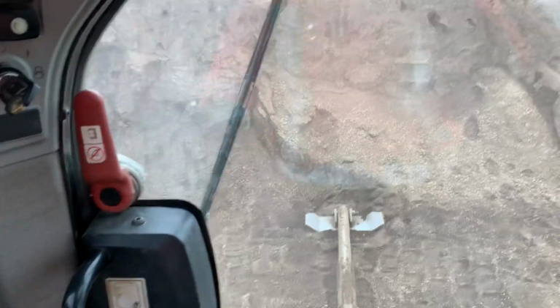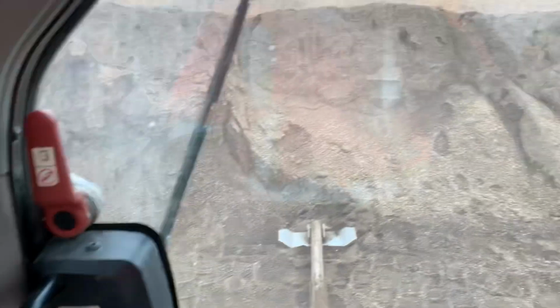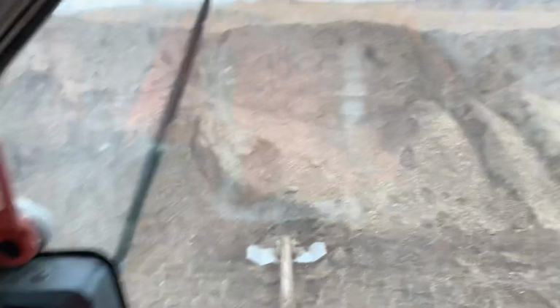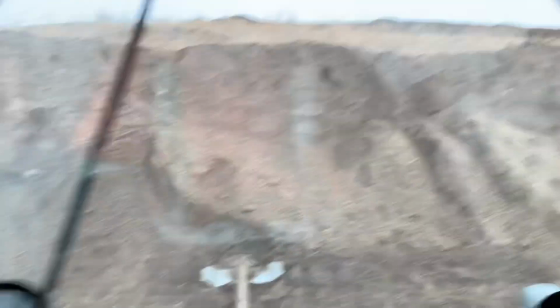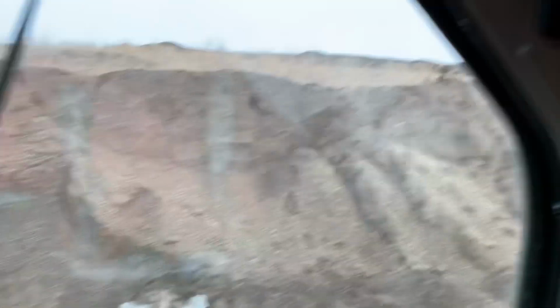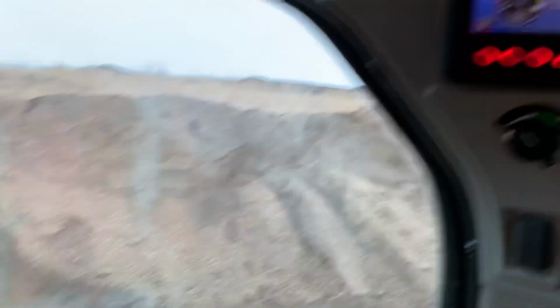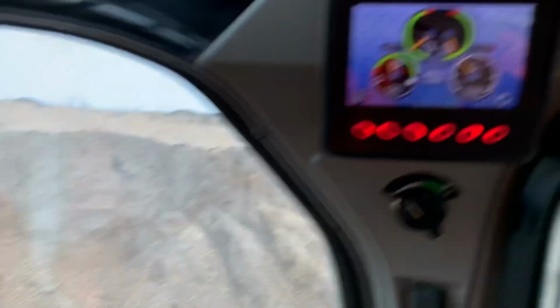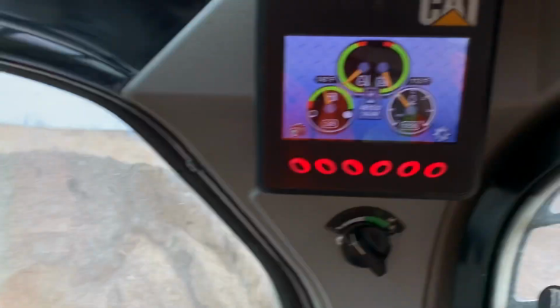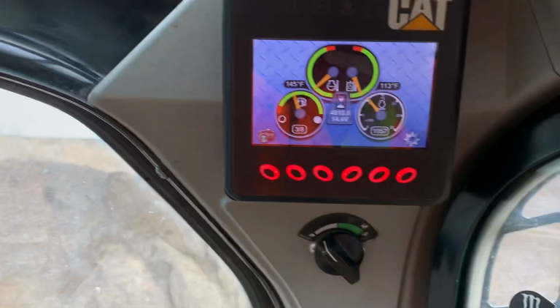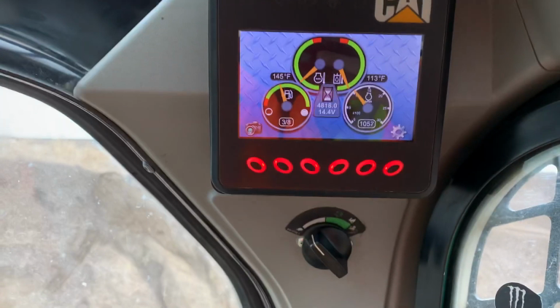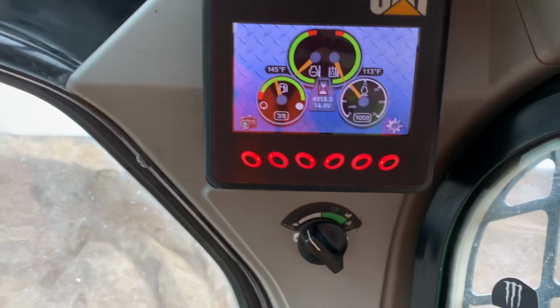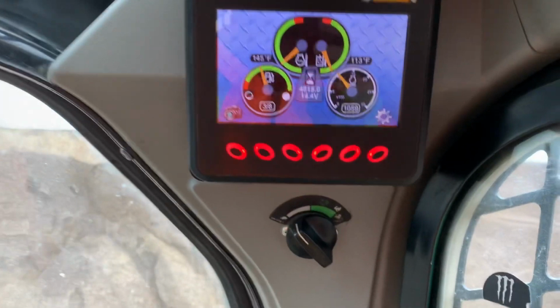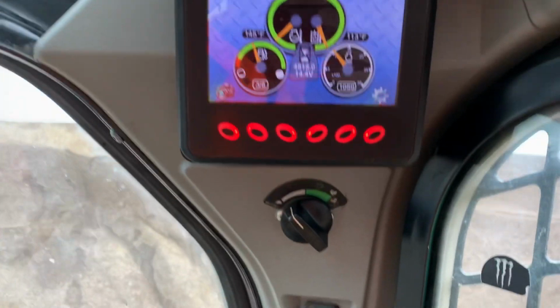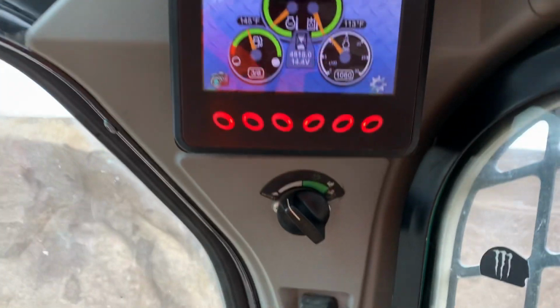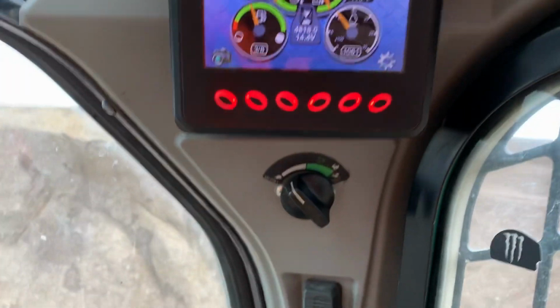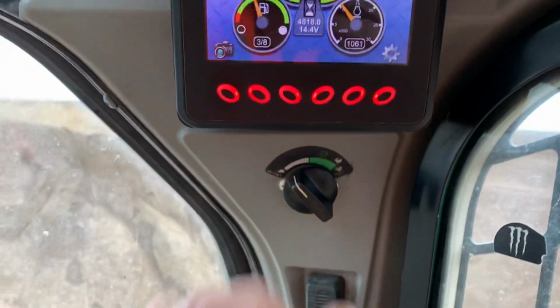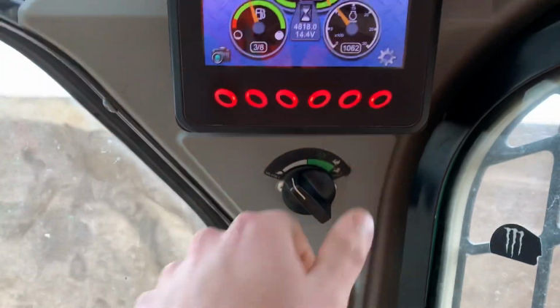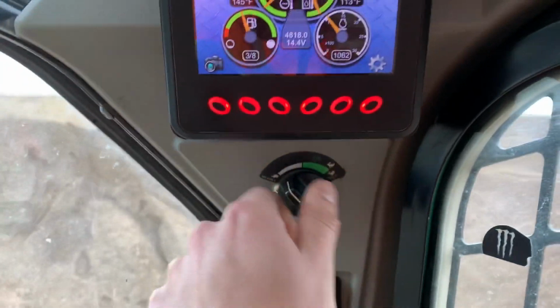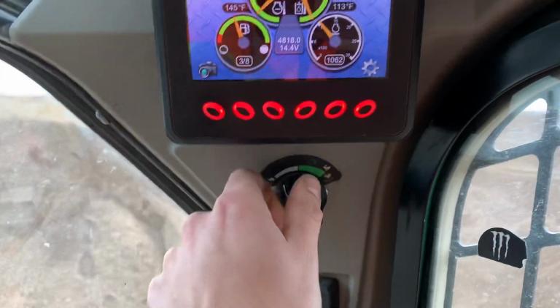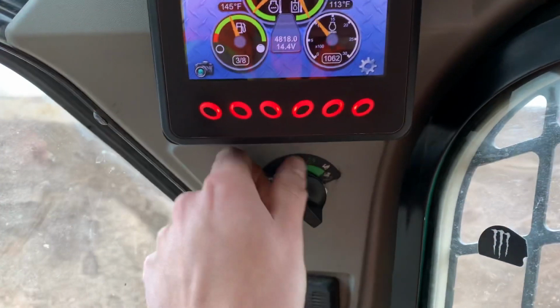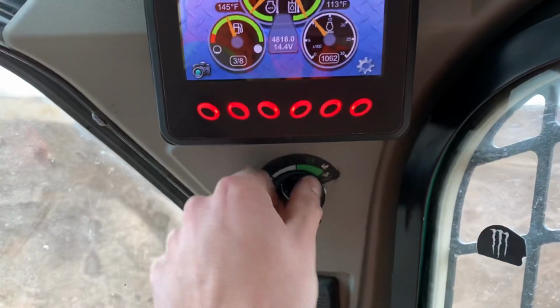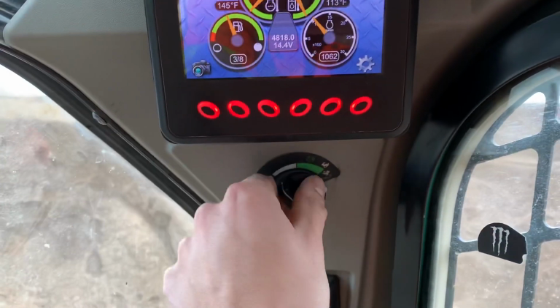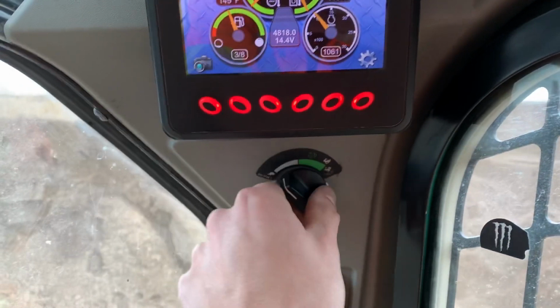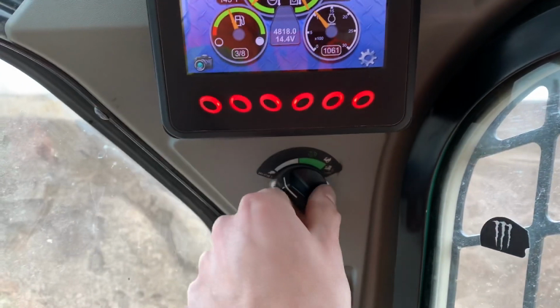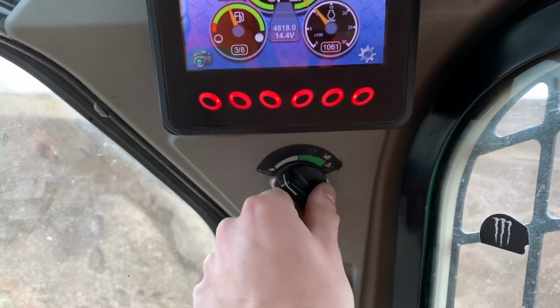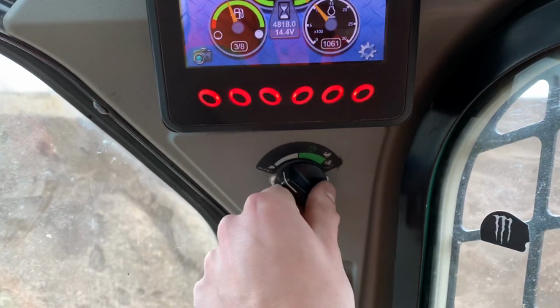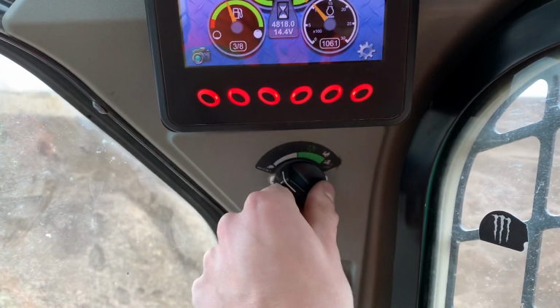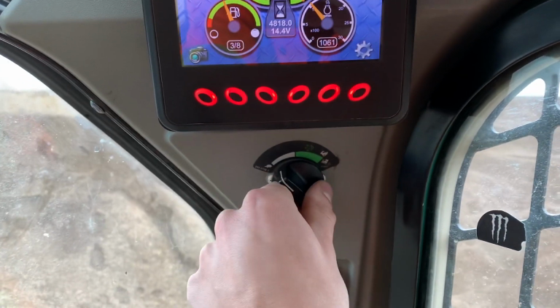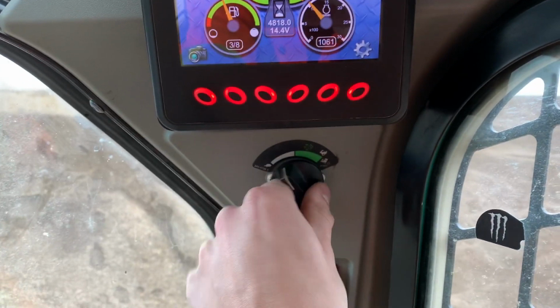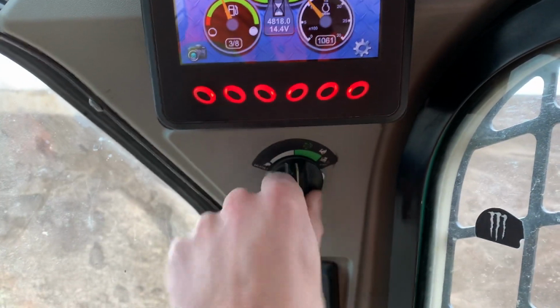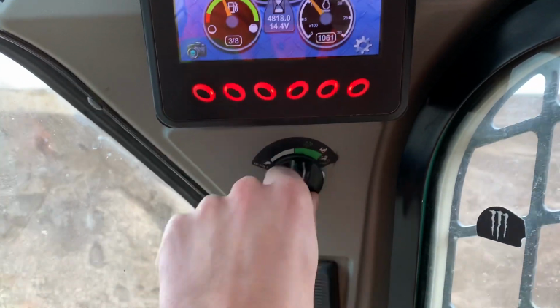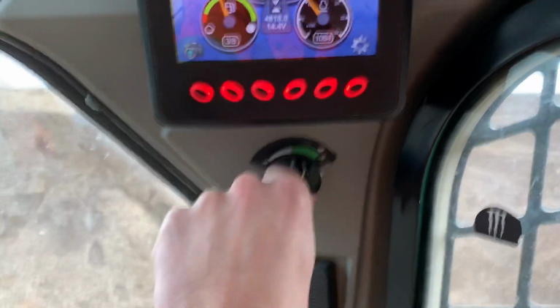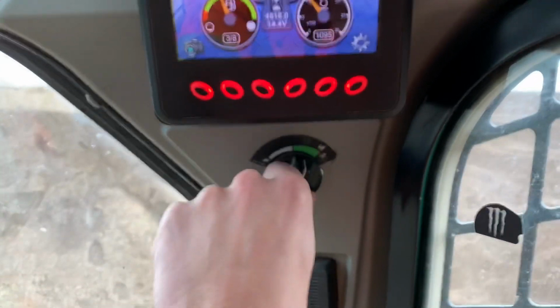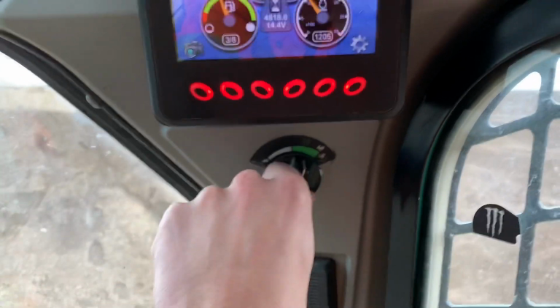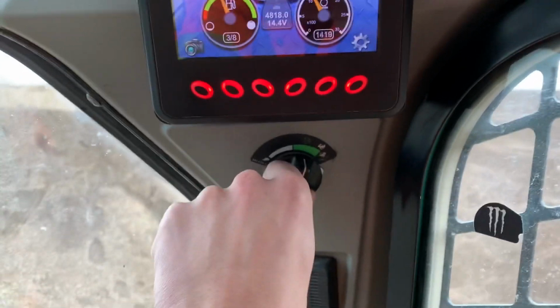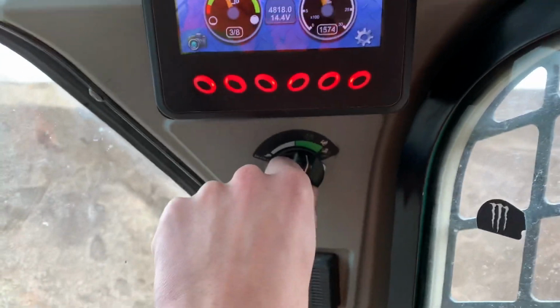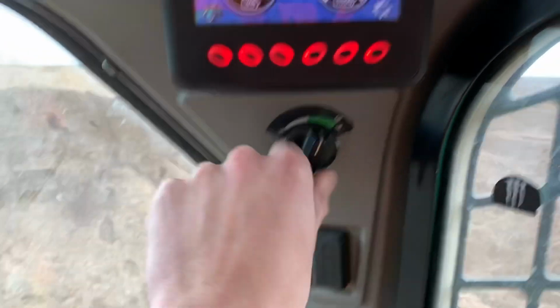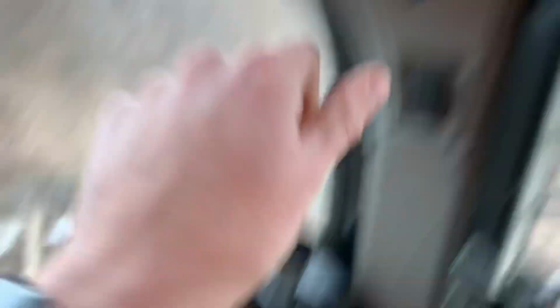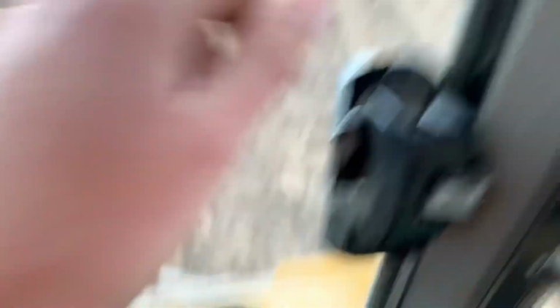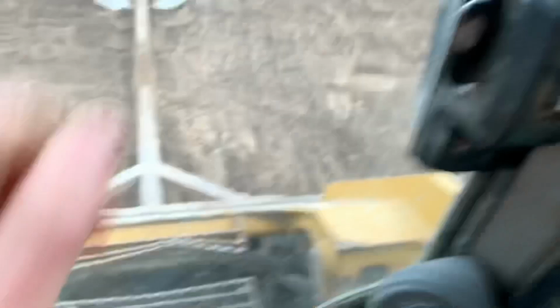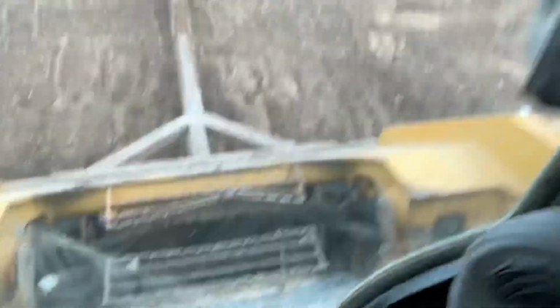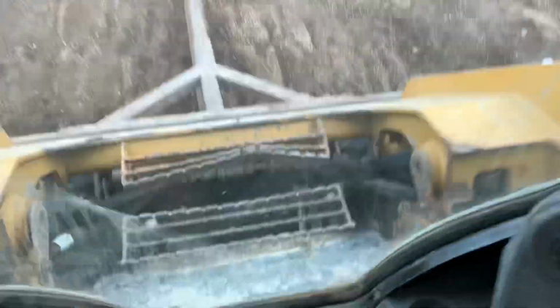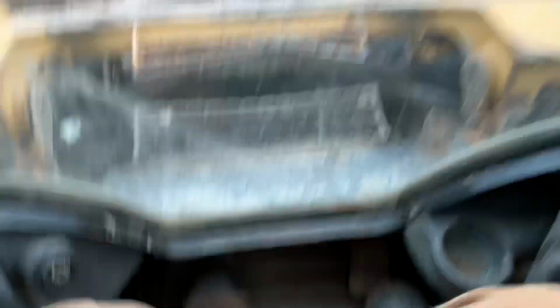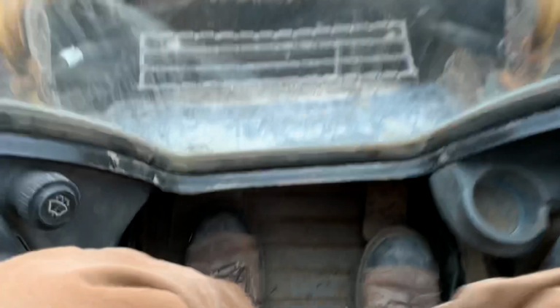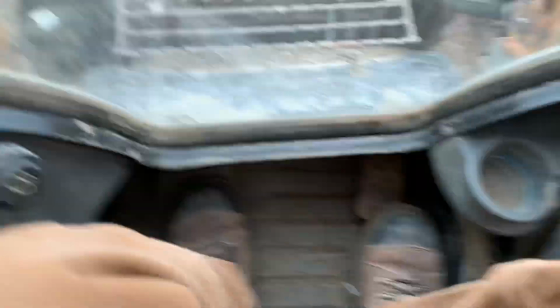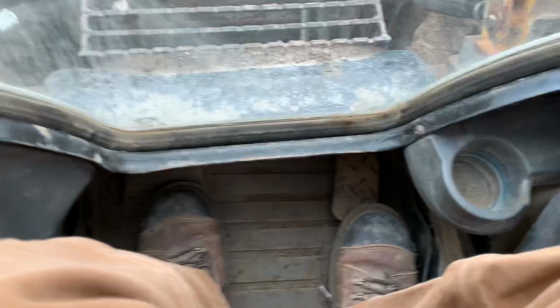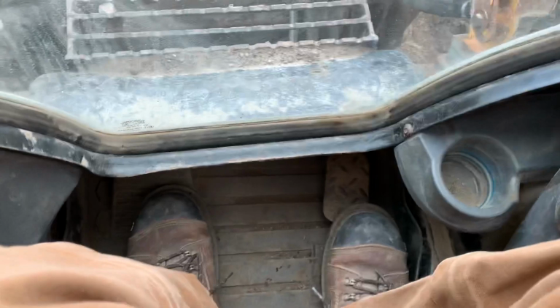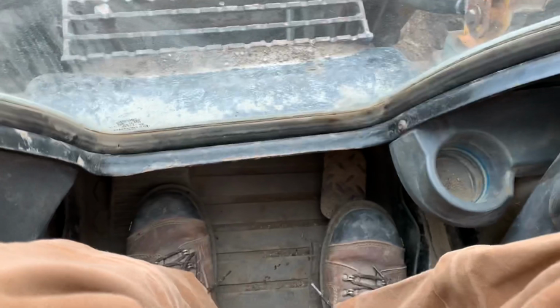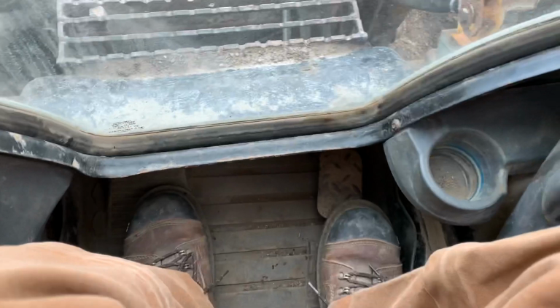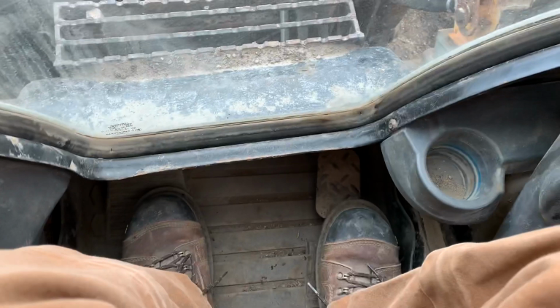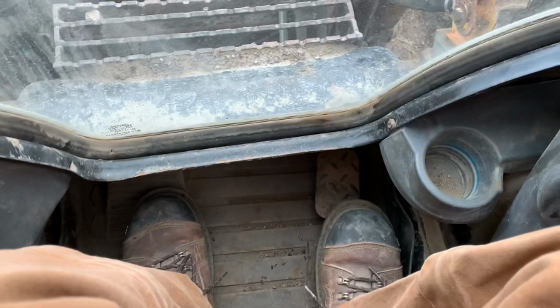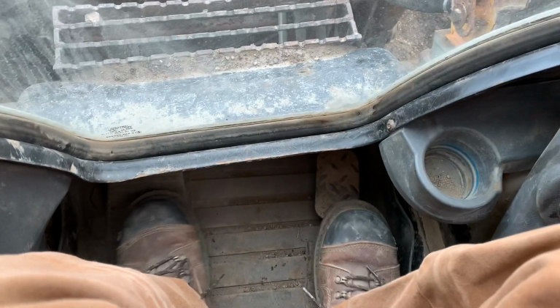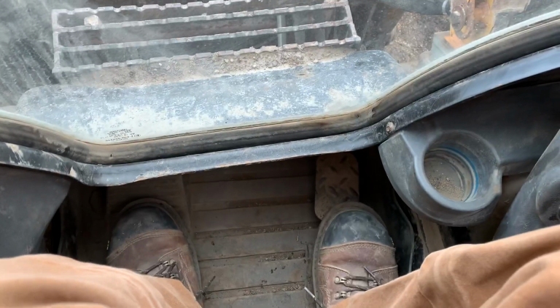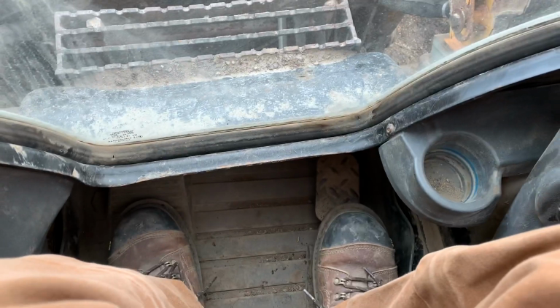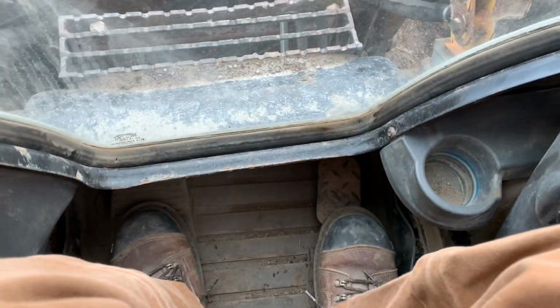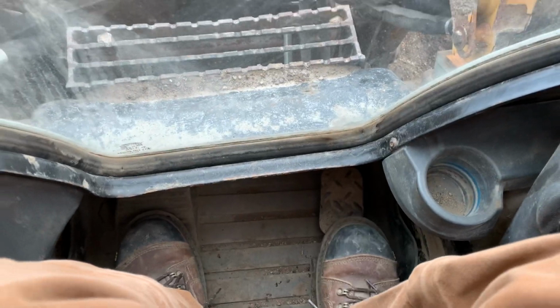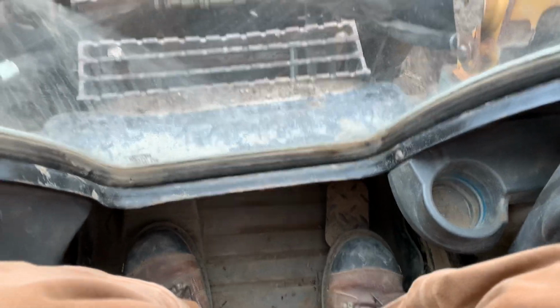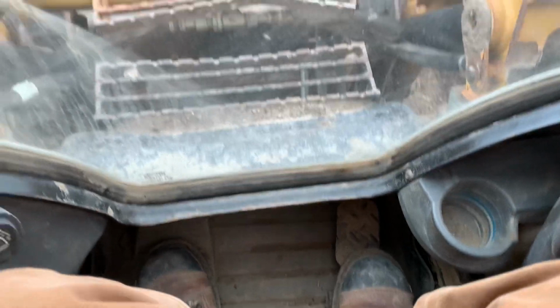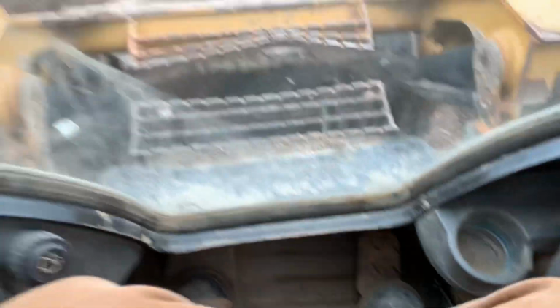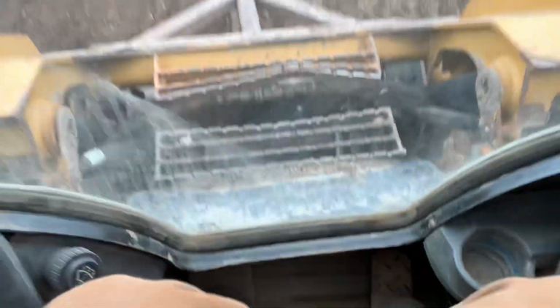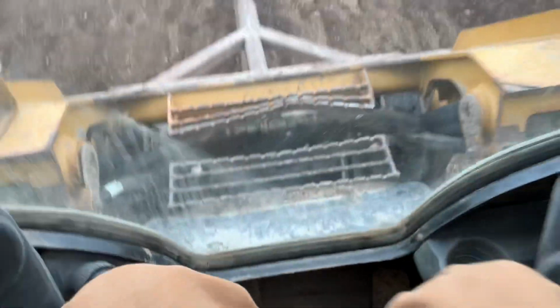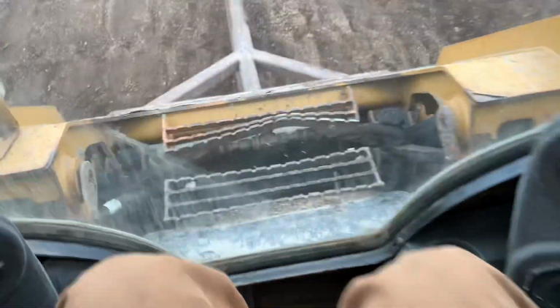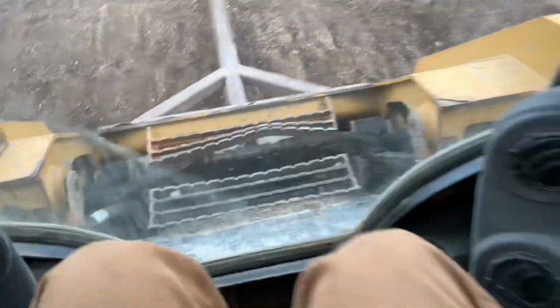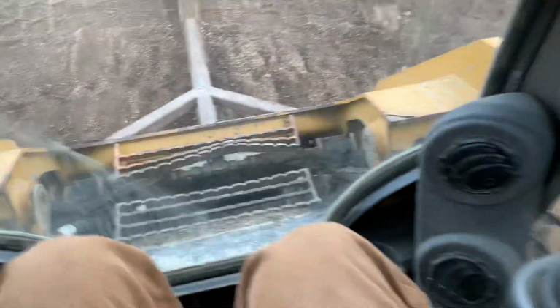You hit this button, and up here you have your throttle. You can either turn this knob or you have a foot pedal down there that will also throttle it.